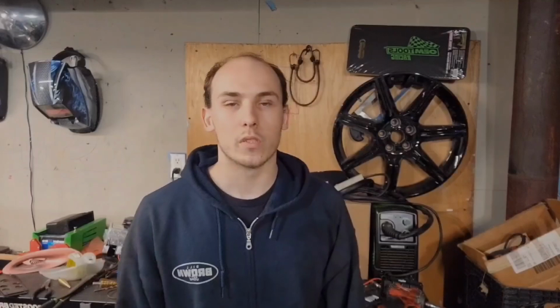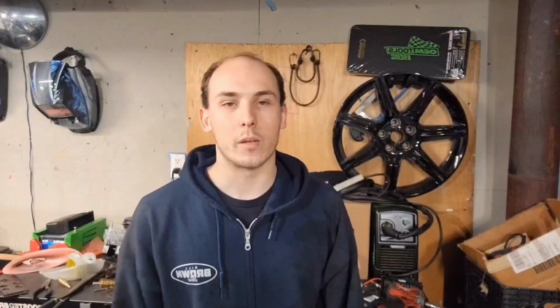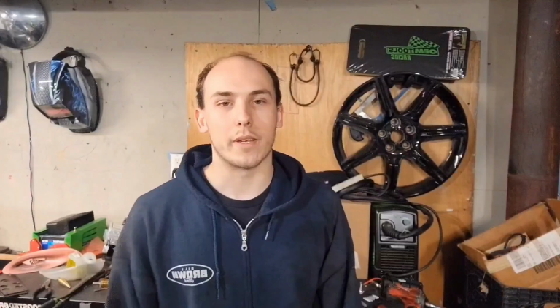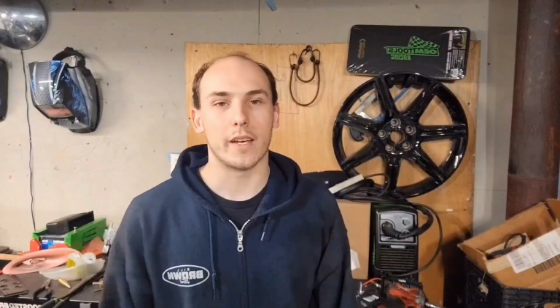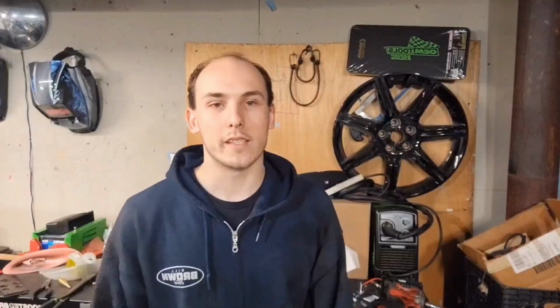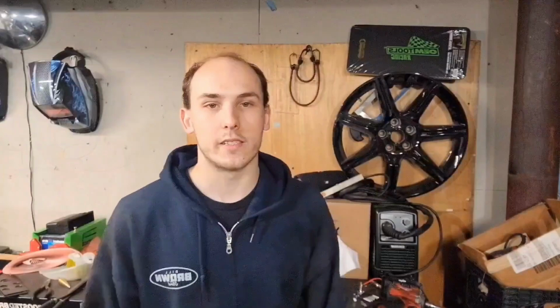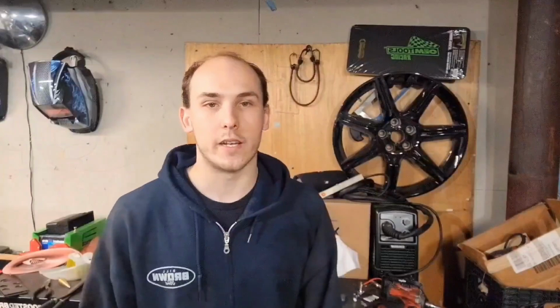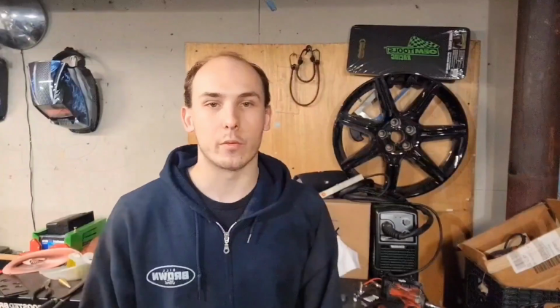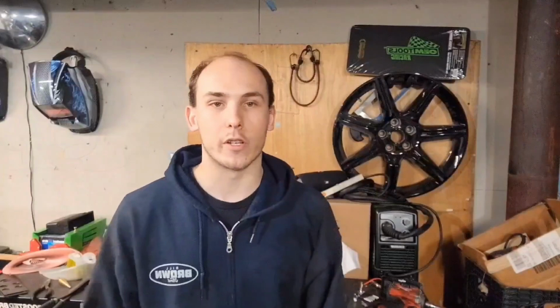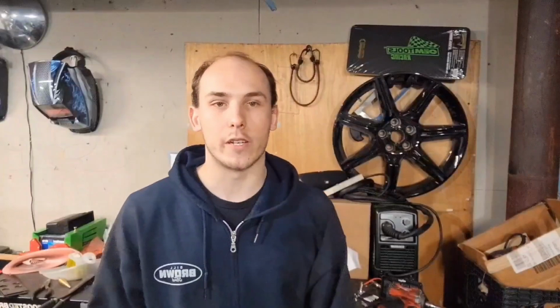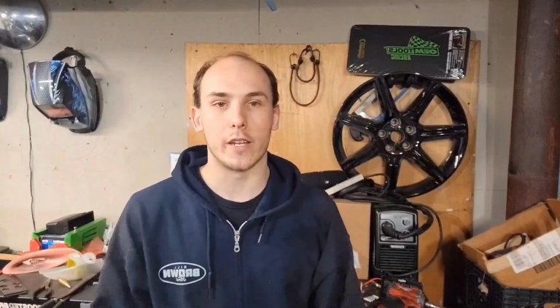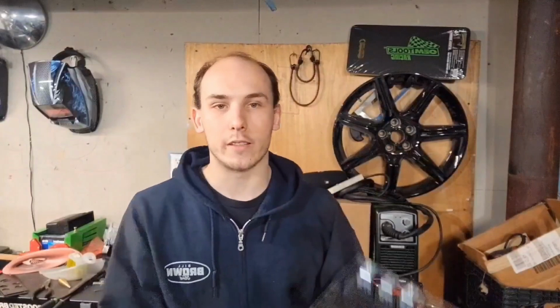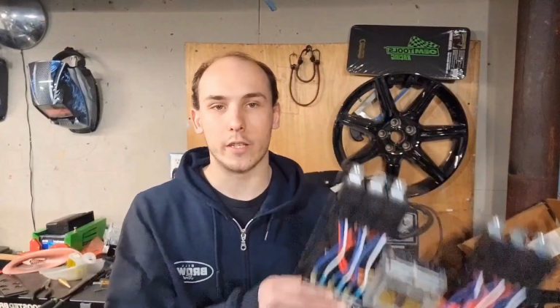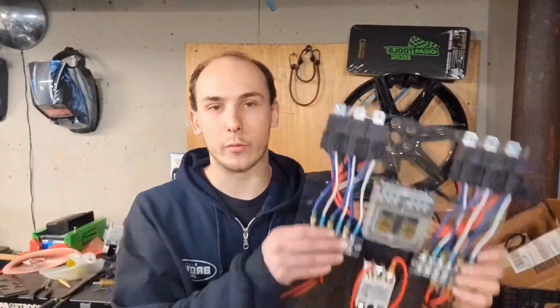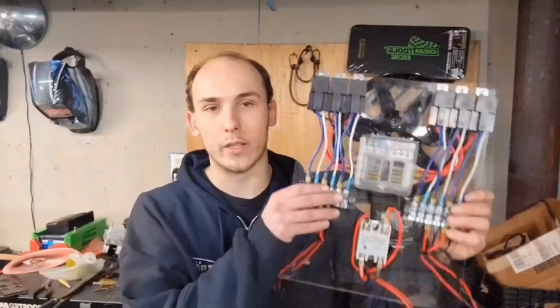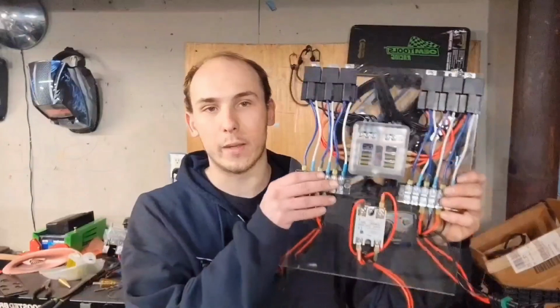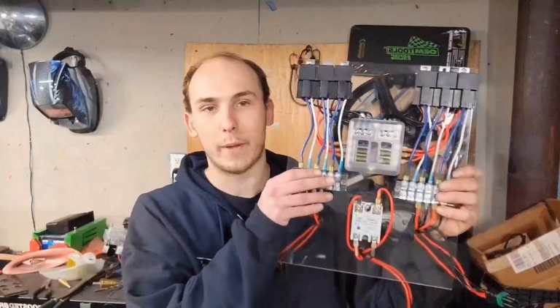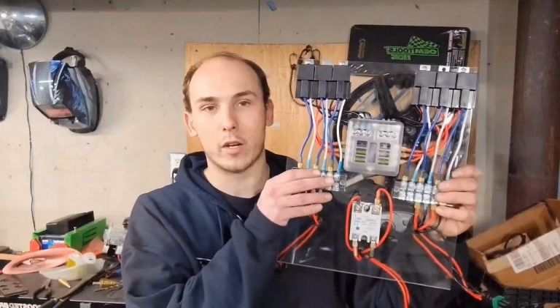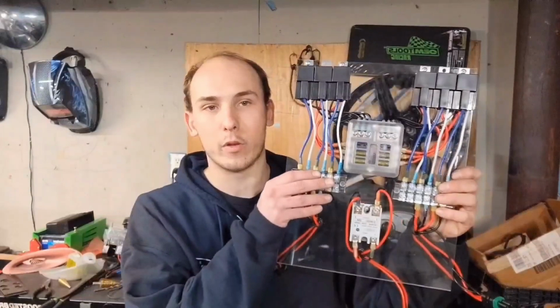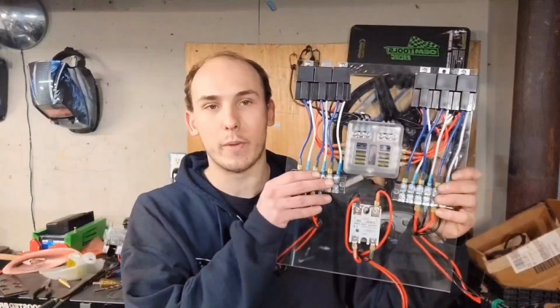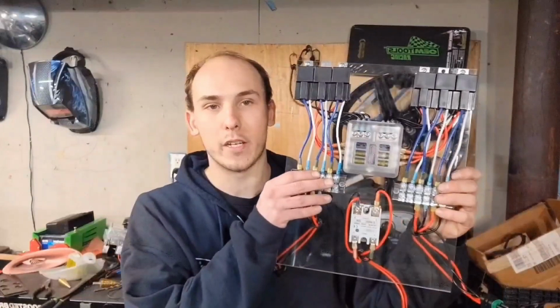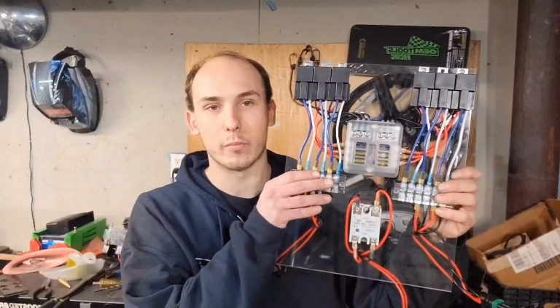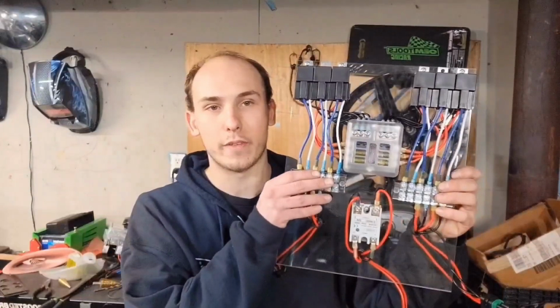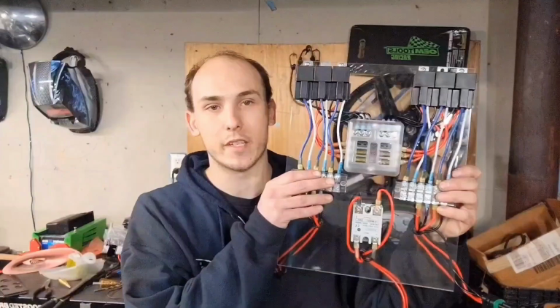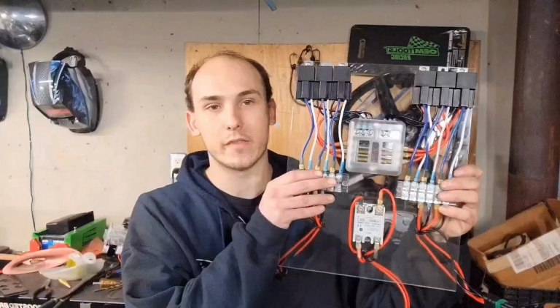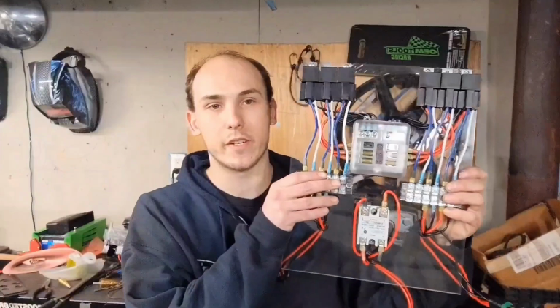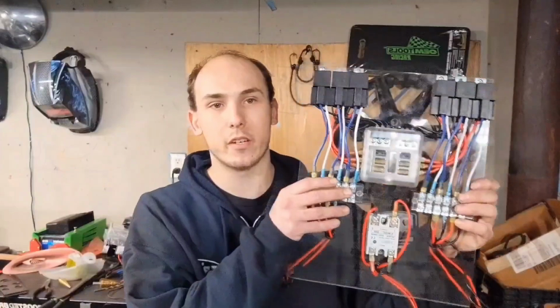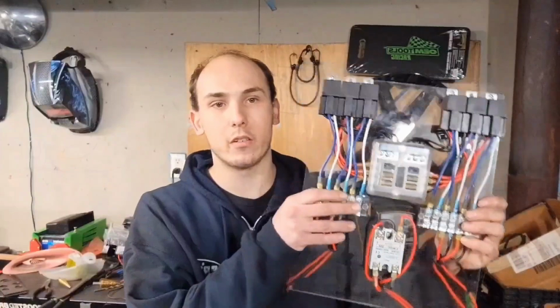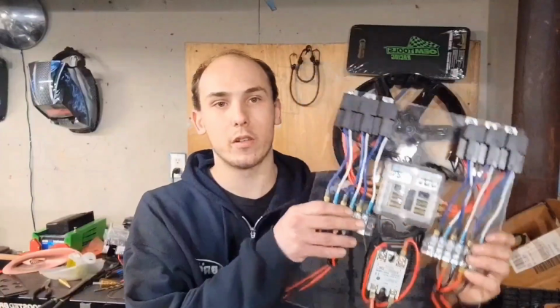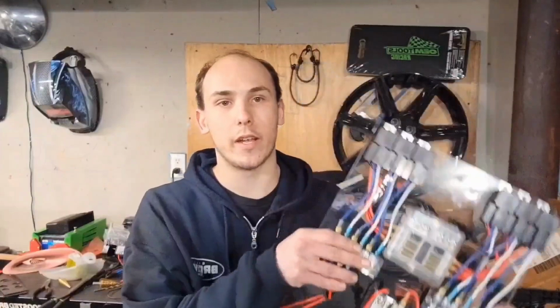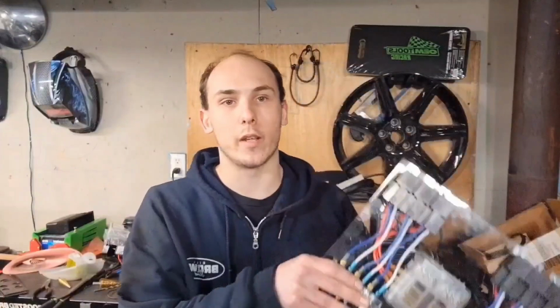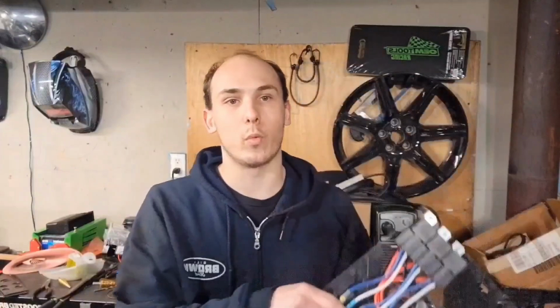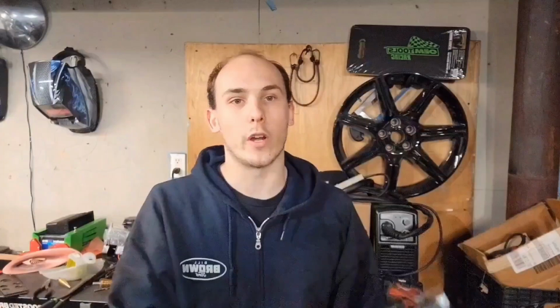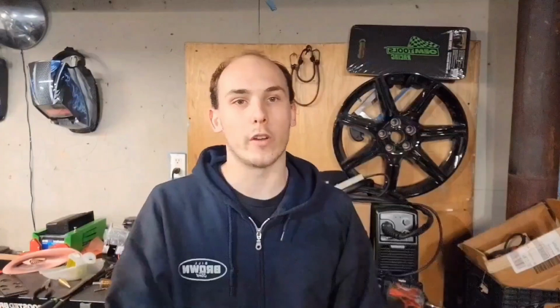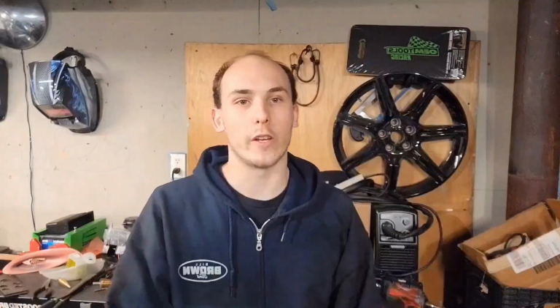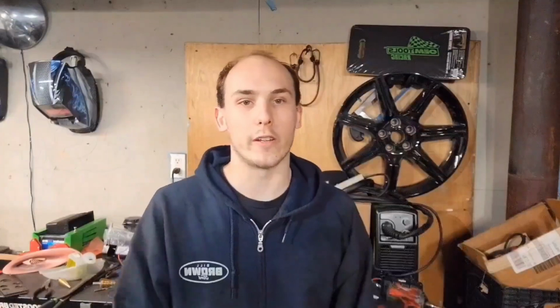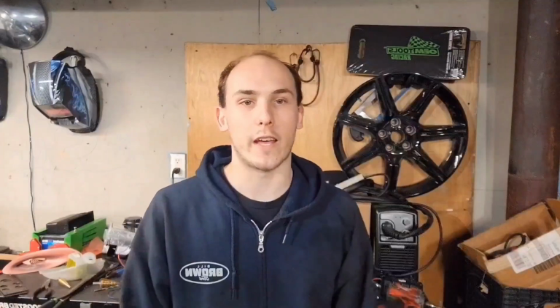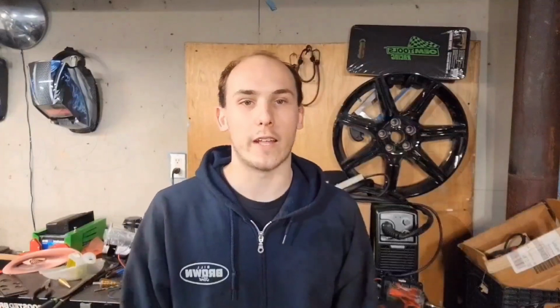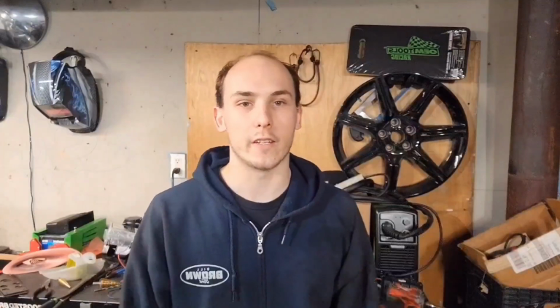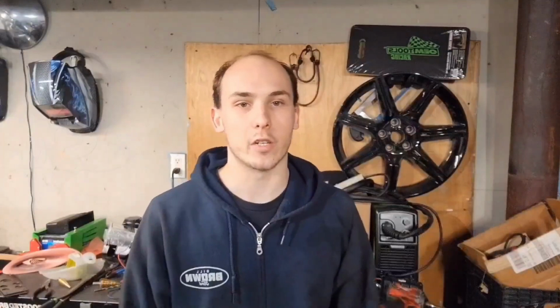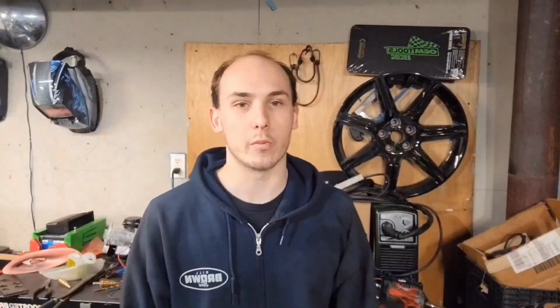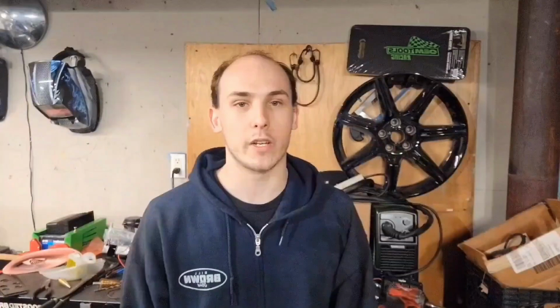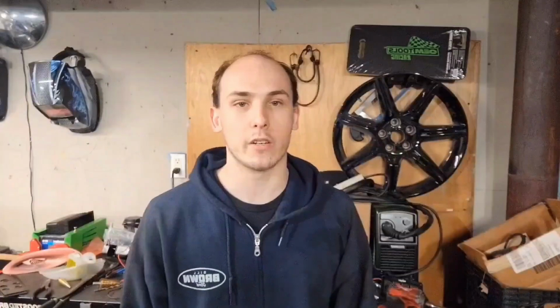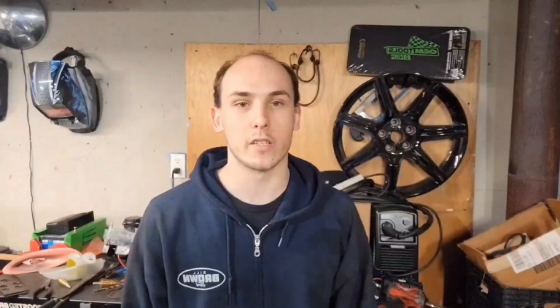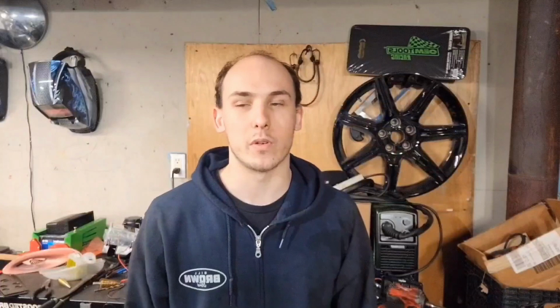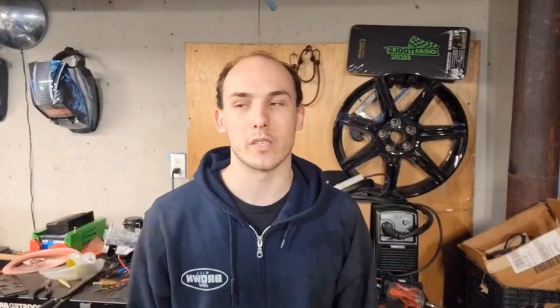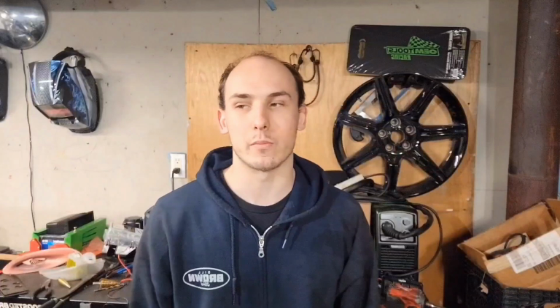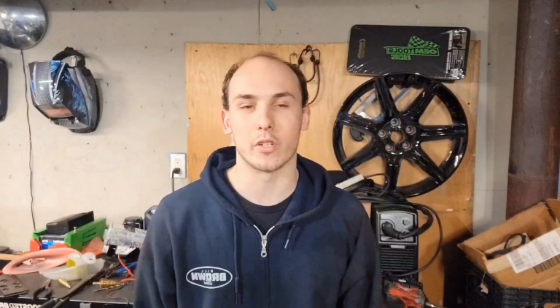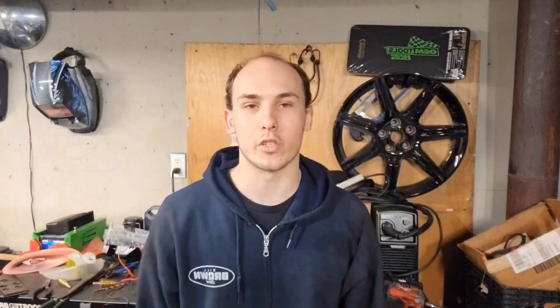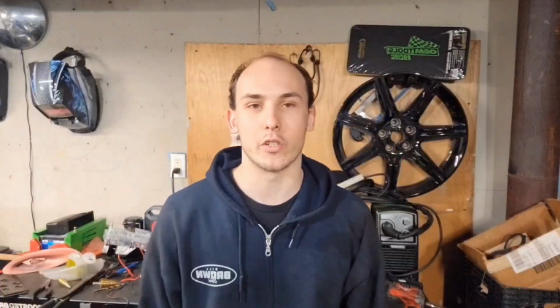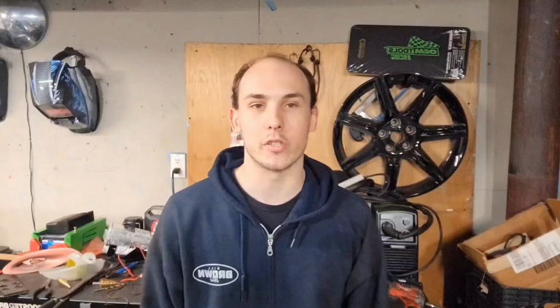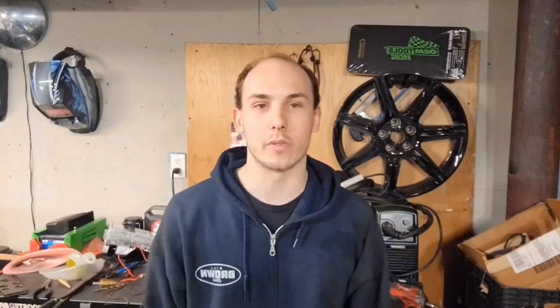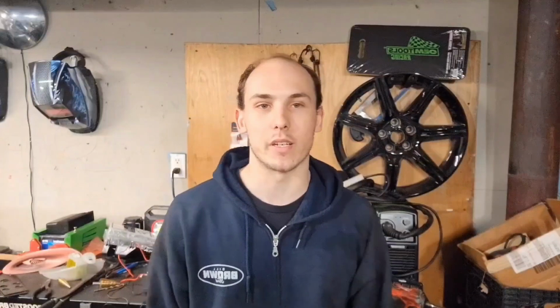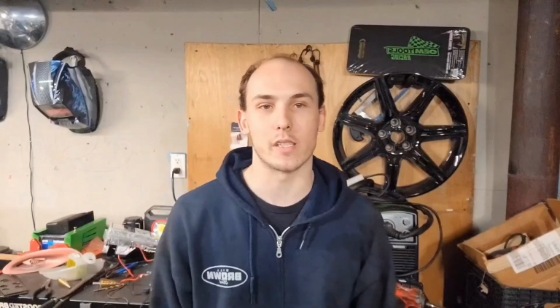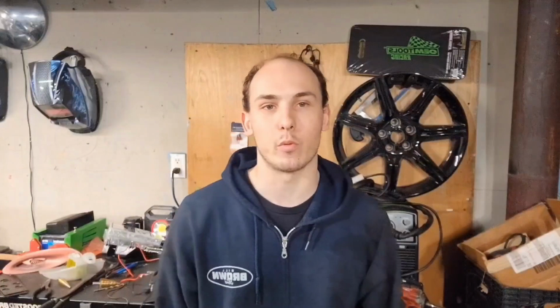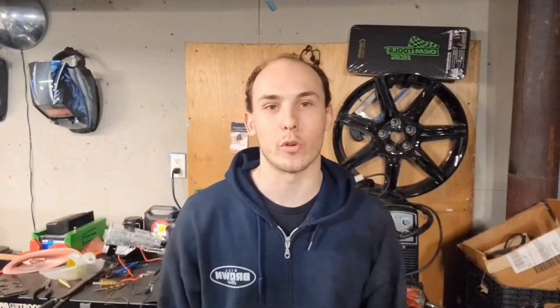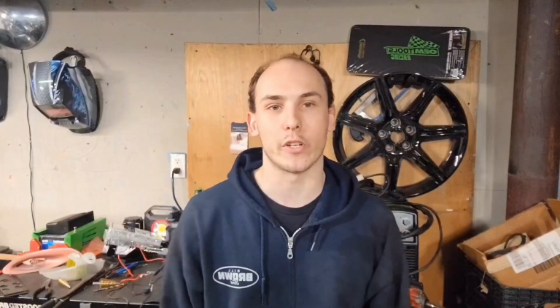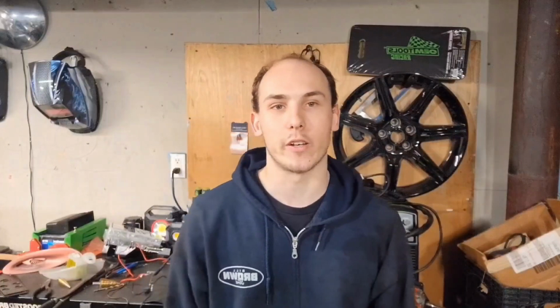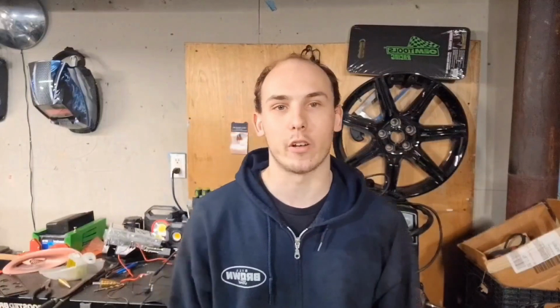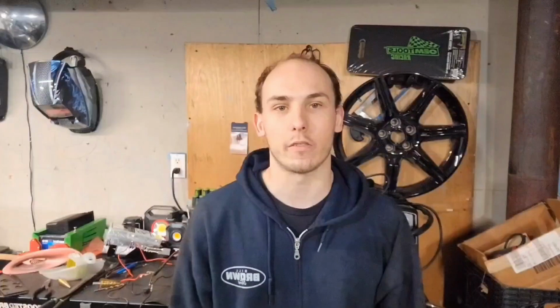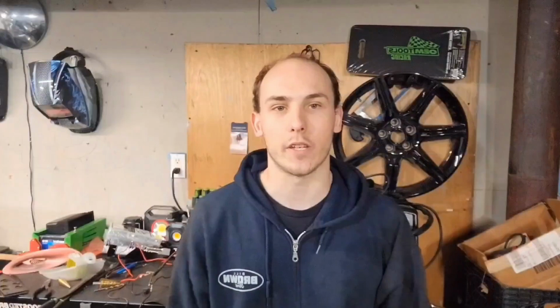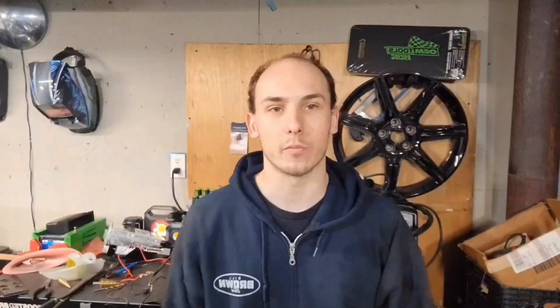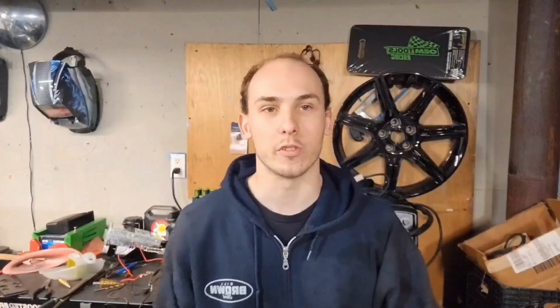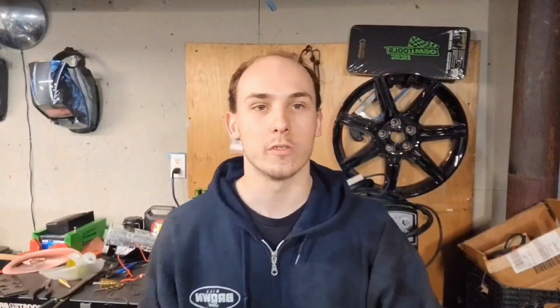What's up guys, today we're going to take the relay panel we made in a previous video and wire it into the Holley Terminator. I'm also going to show you some things I've been working on off camera.